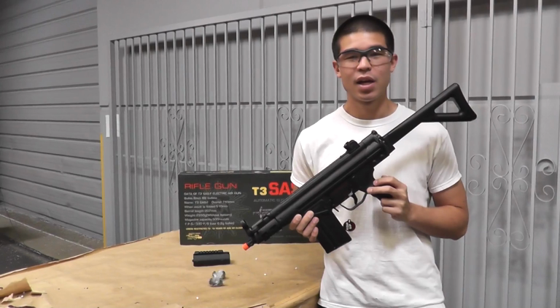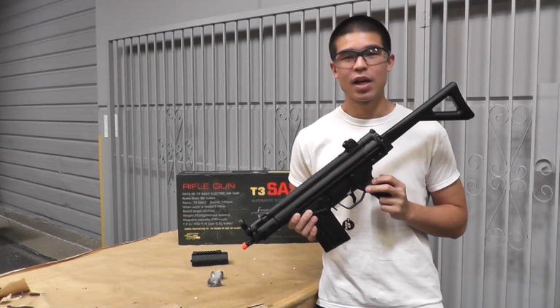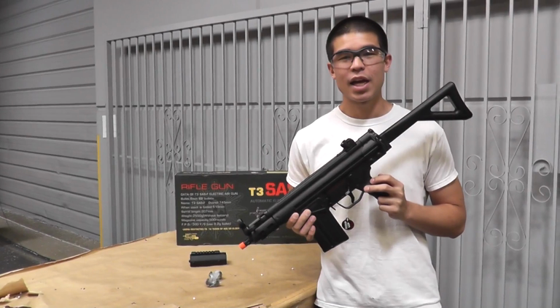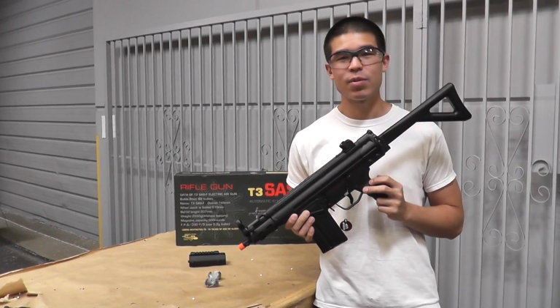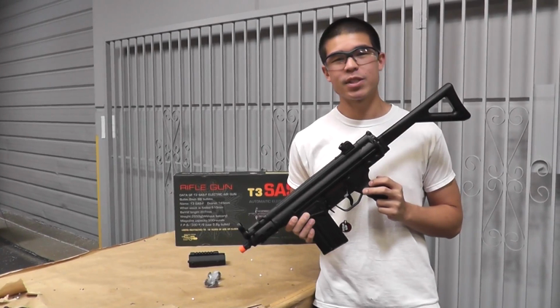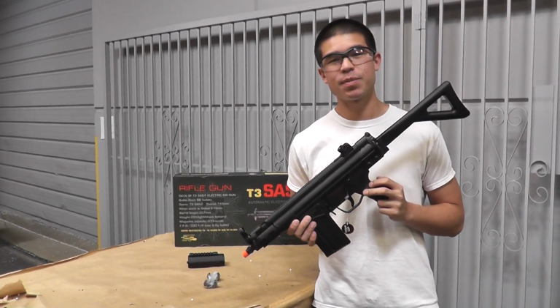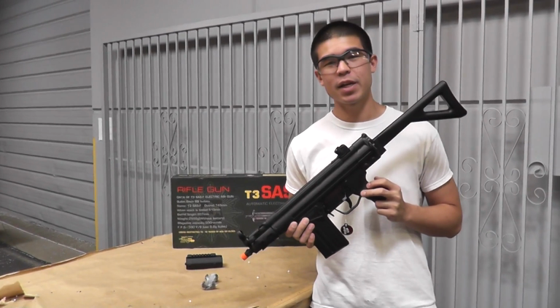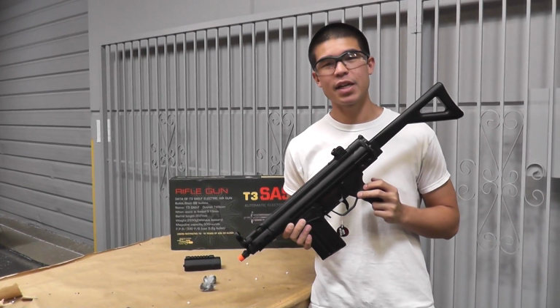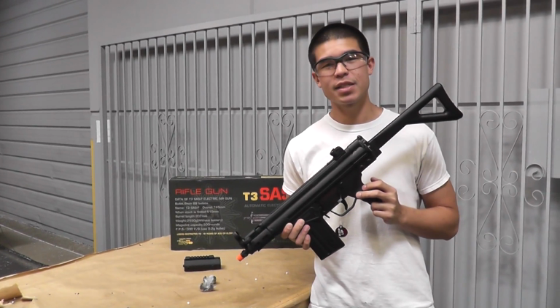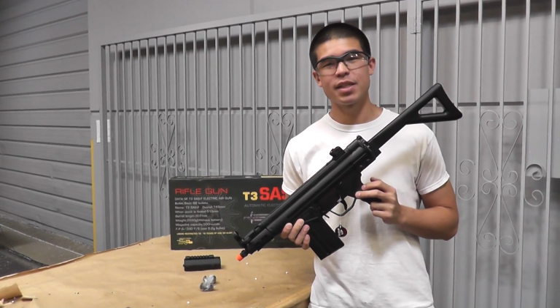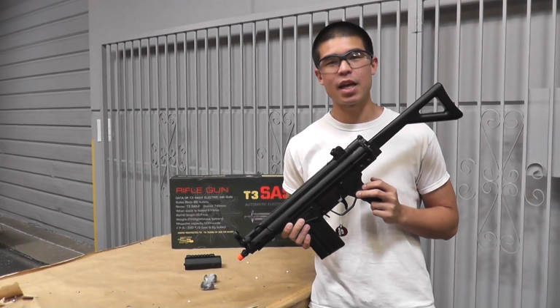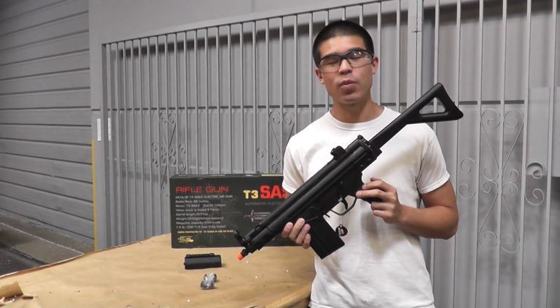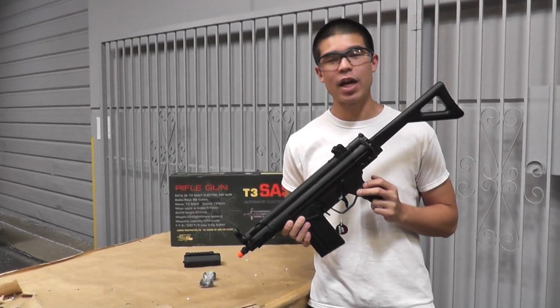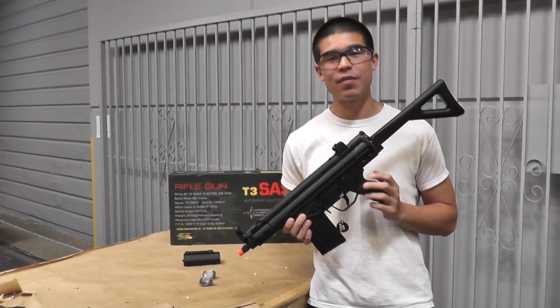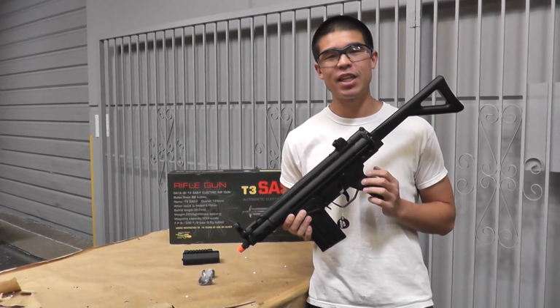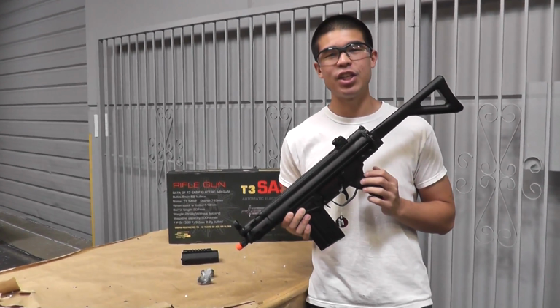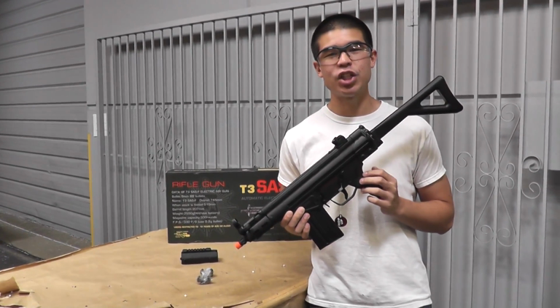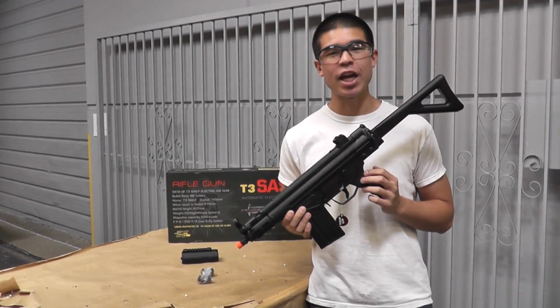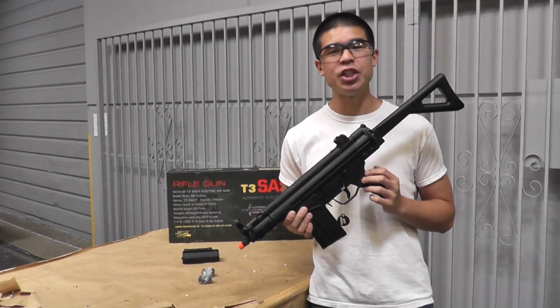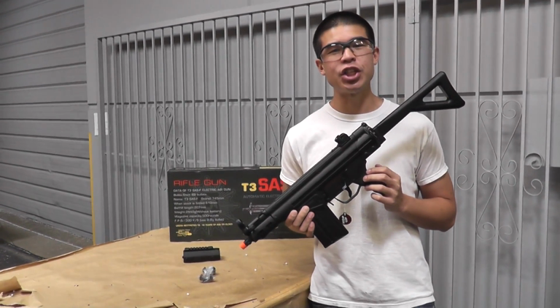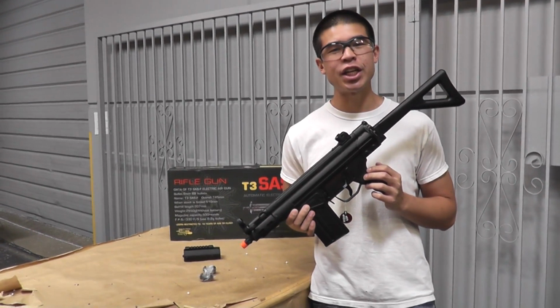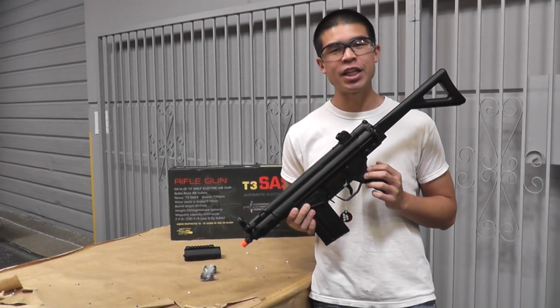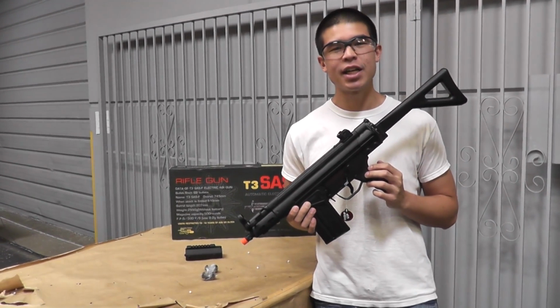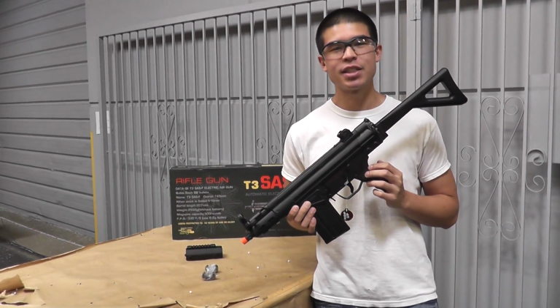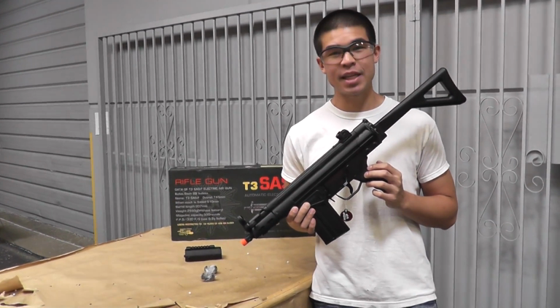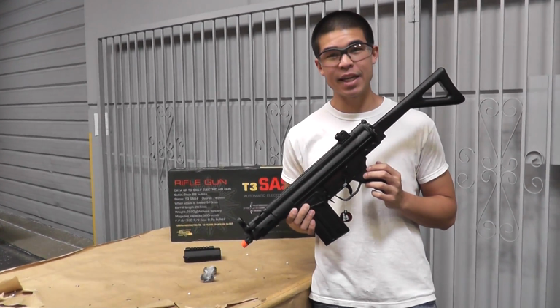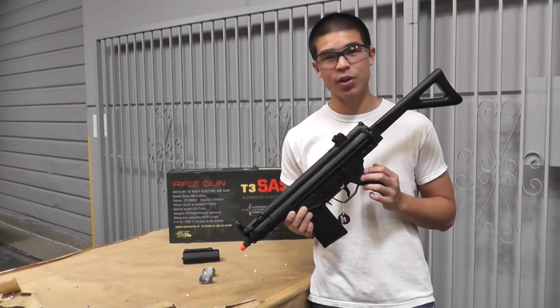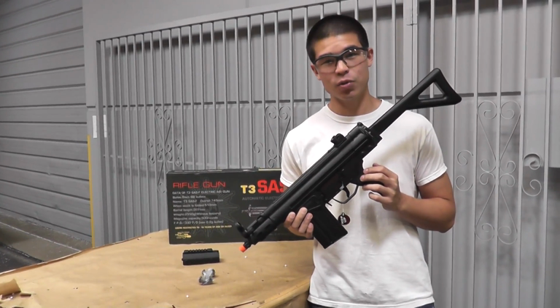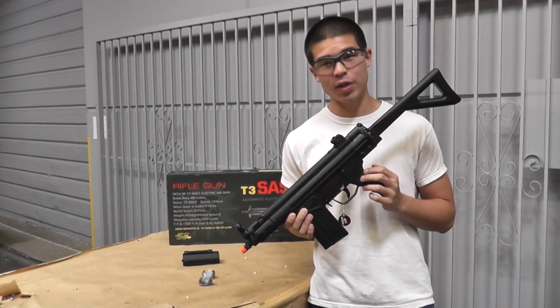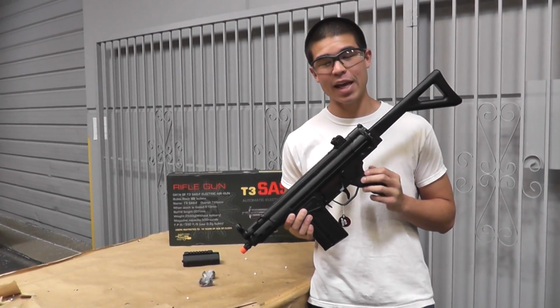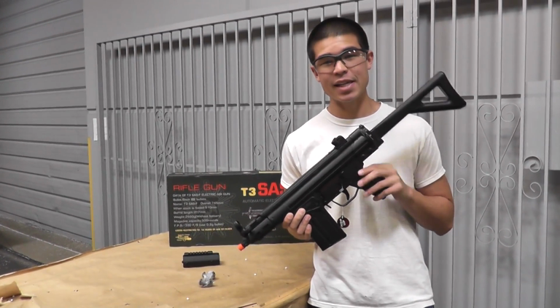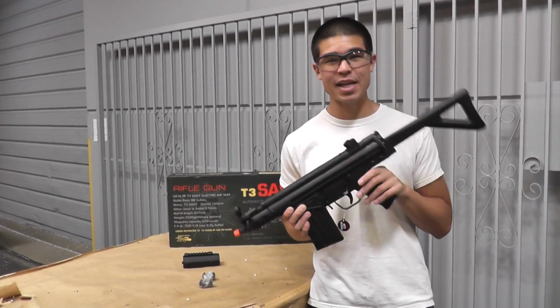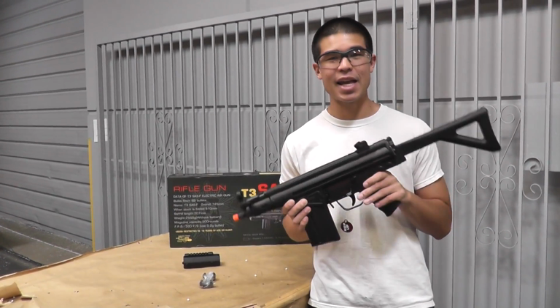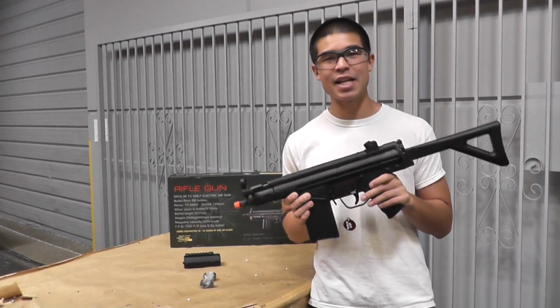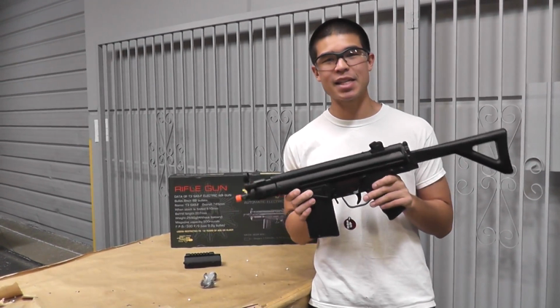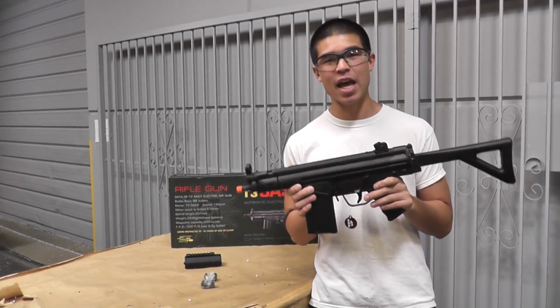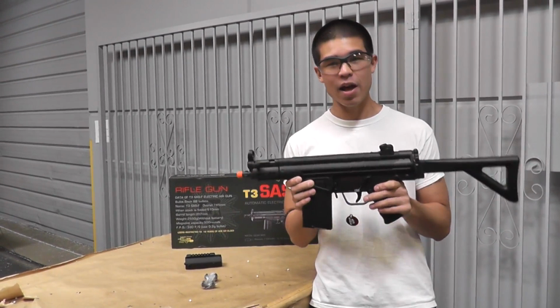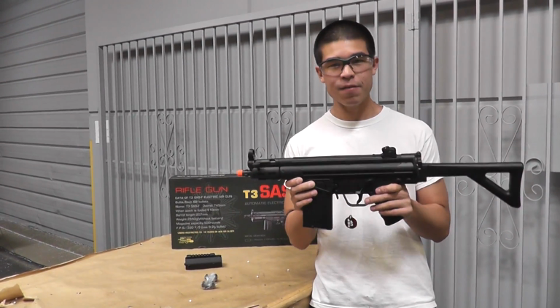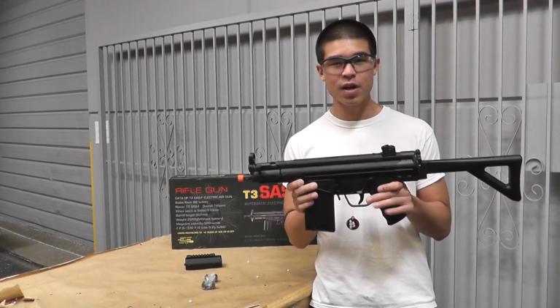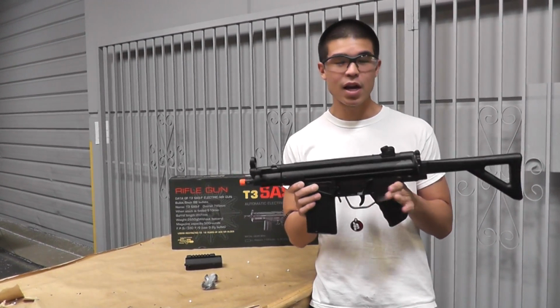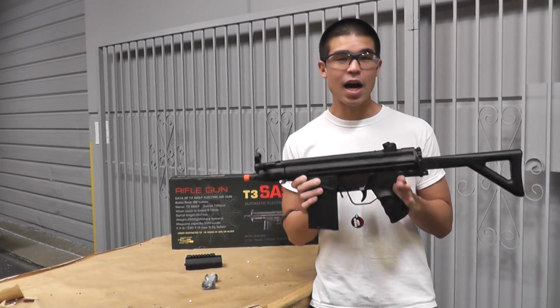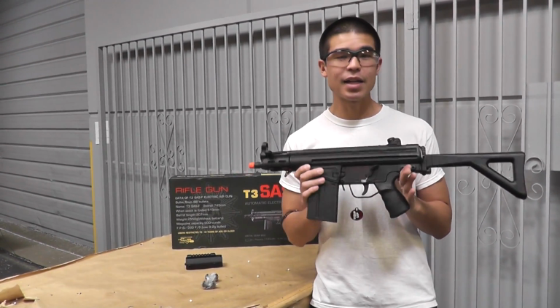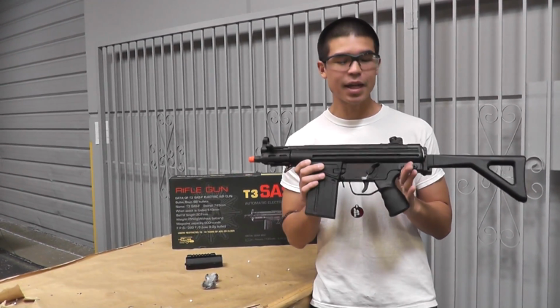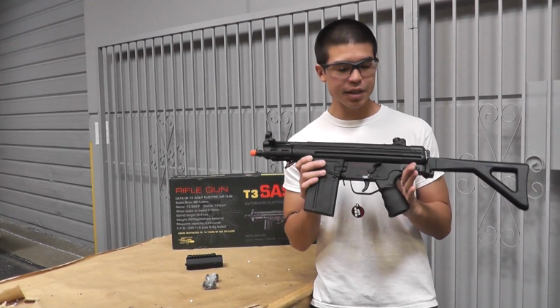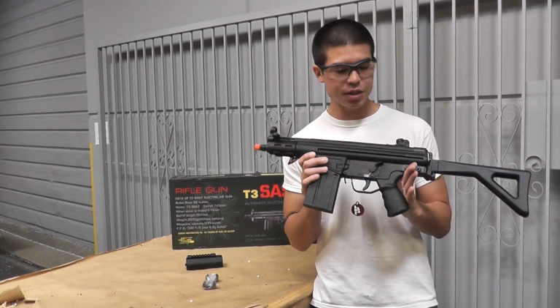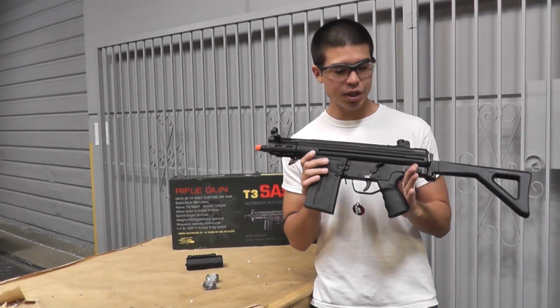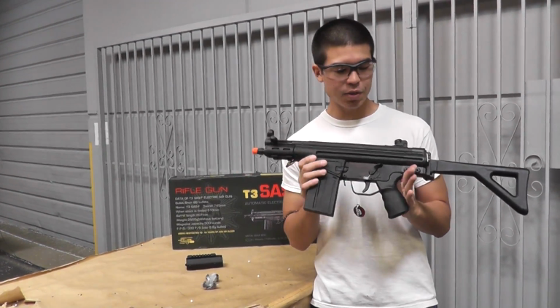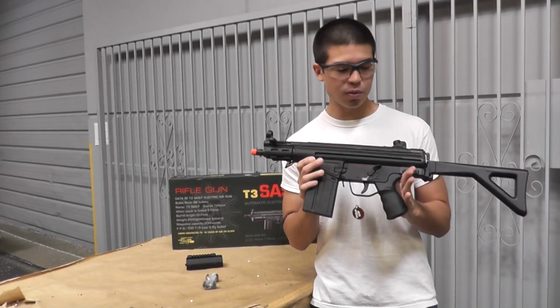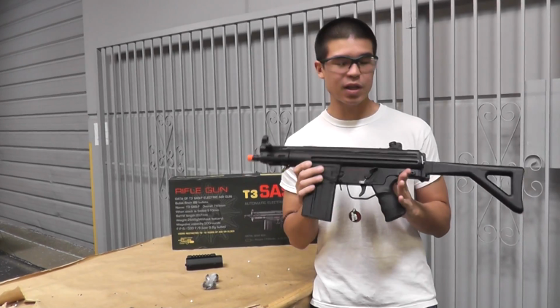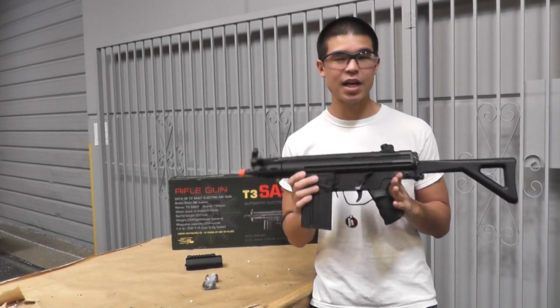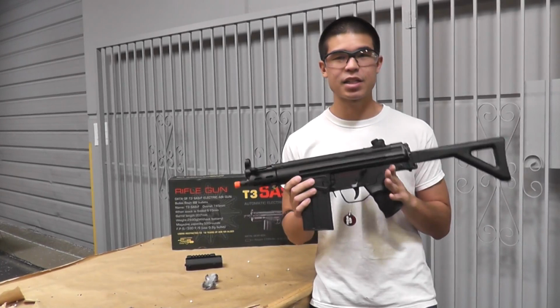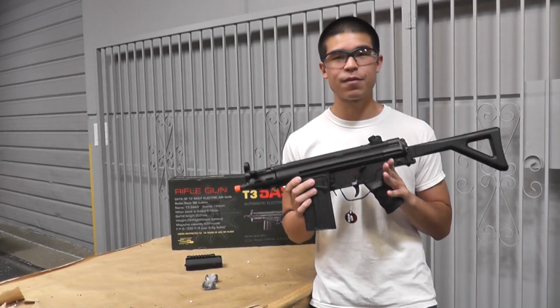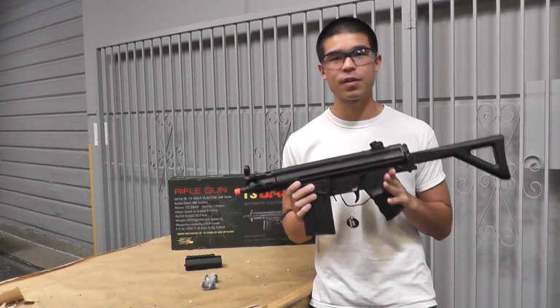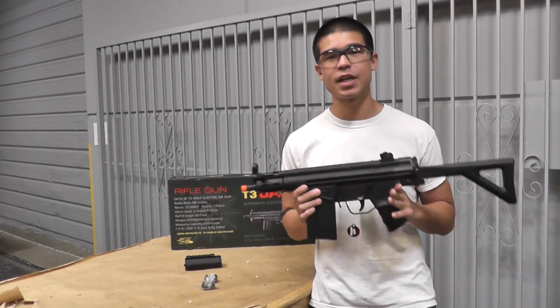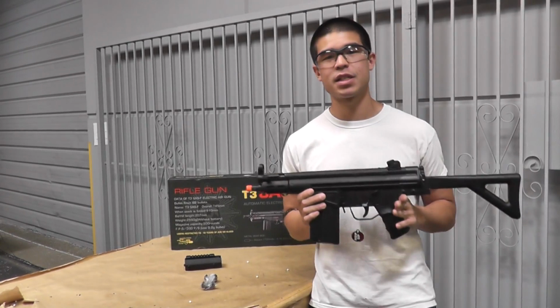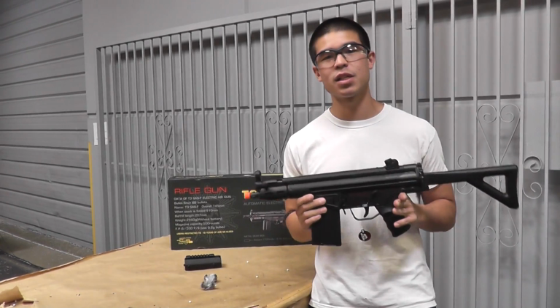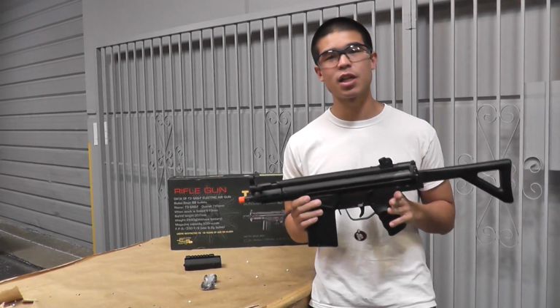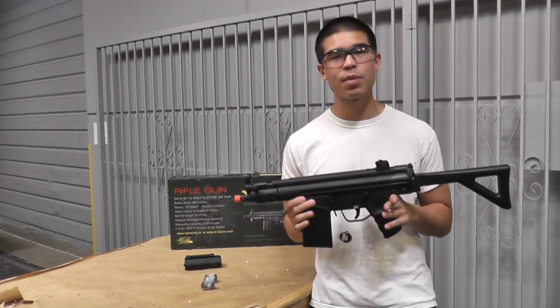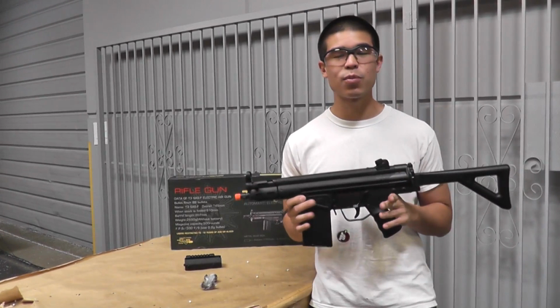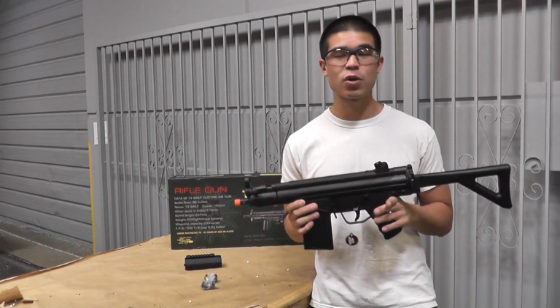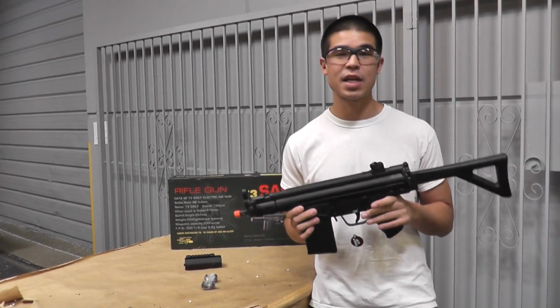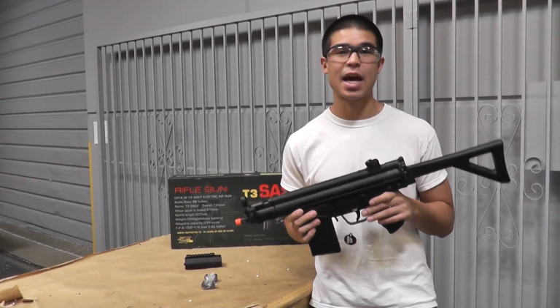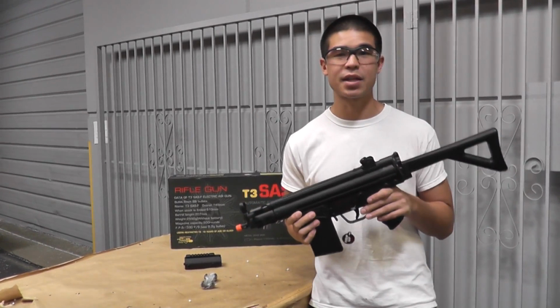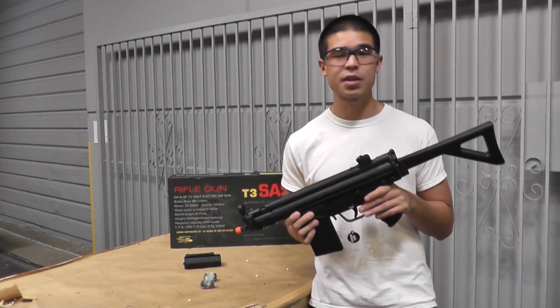Hey, what's up guys? Today we have the JG T3 SASF. I like this G3 a lot because I feel like it's a little bit more tactical.